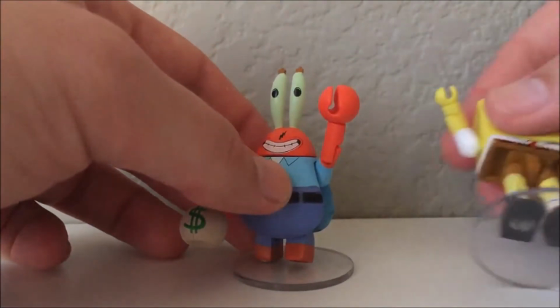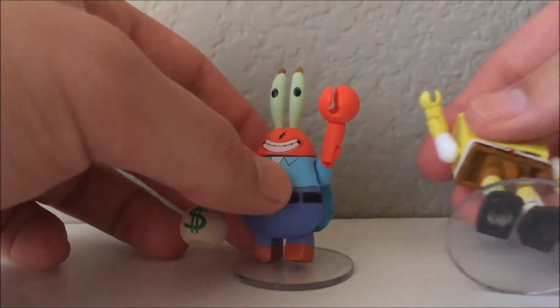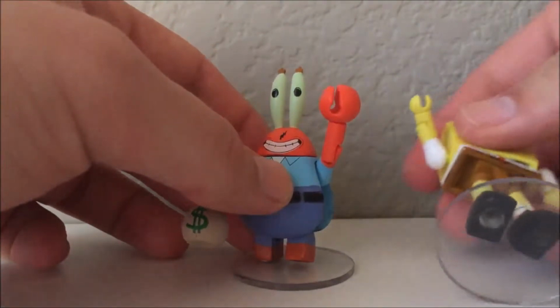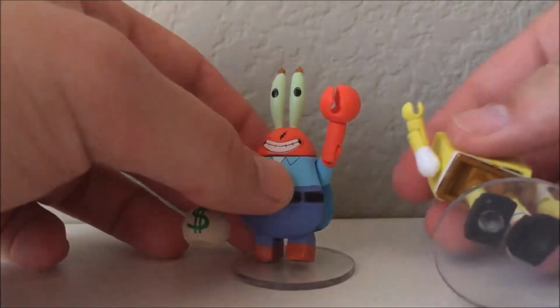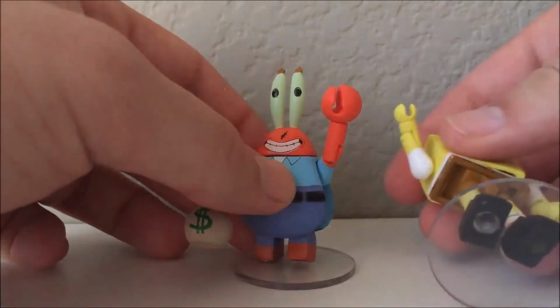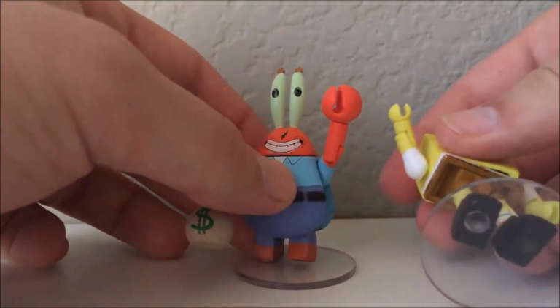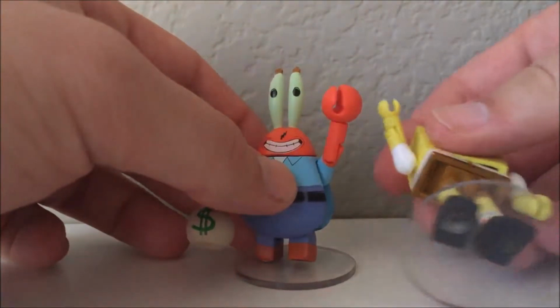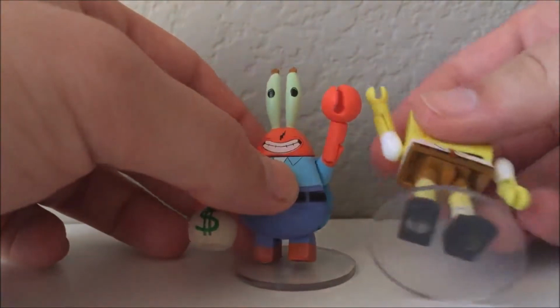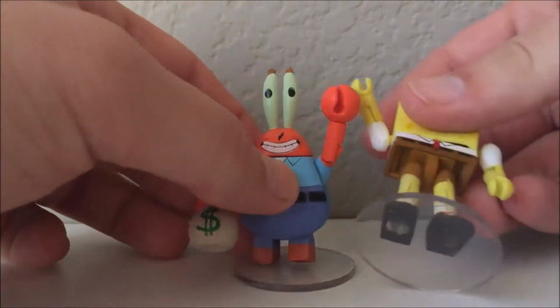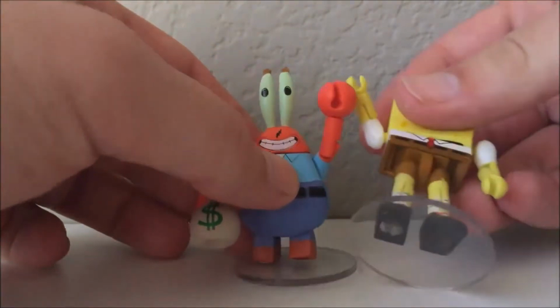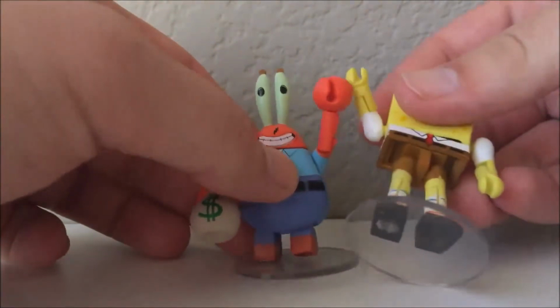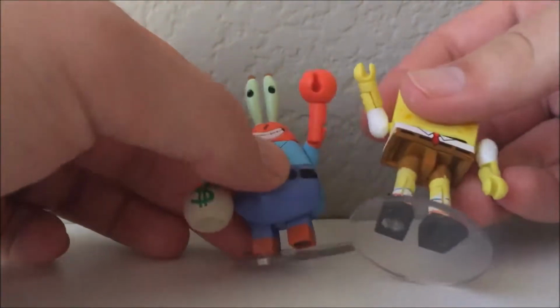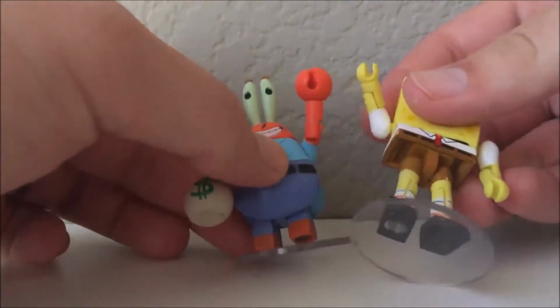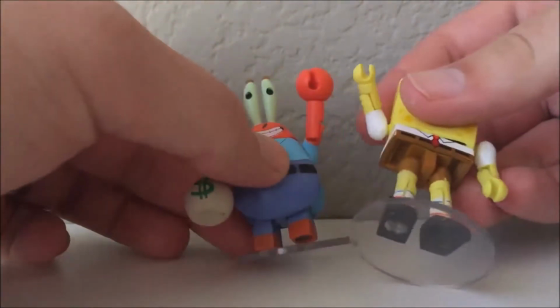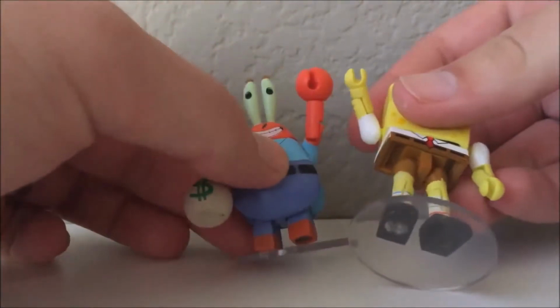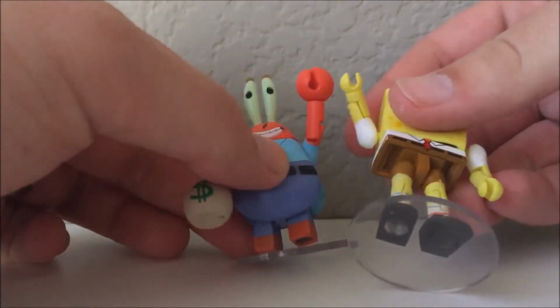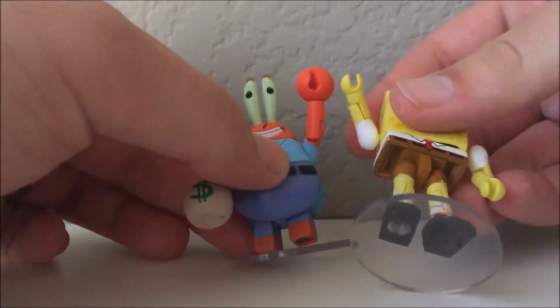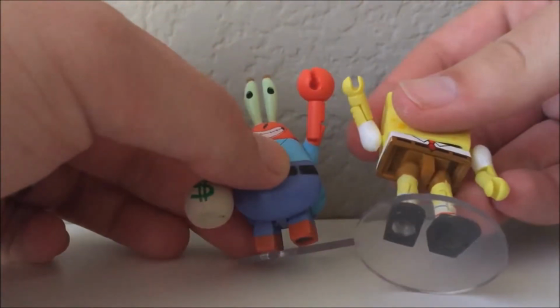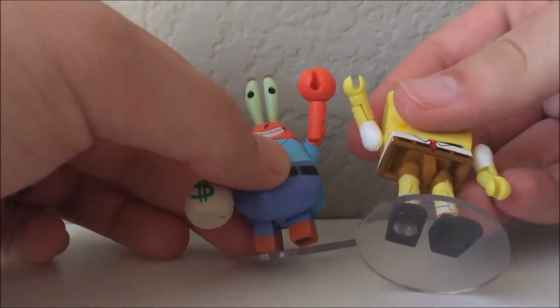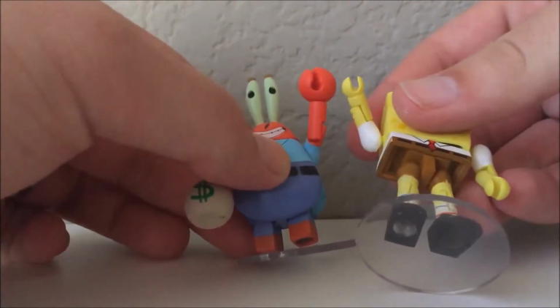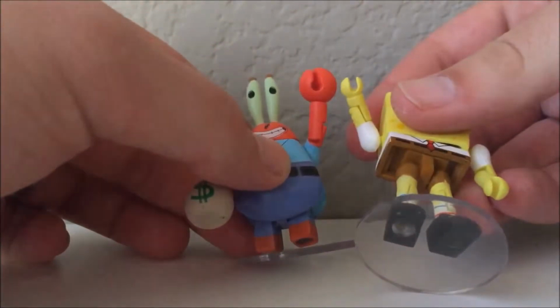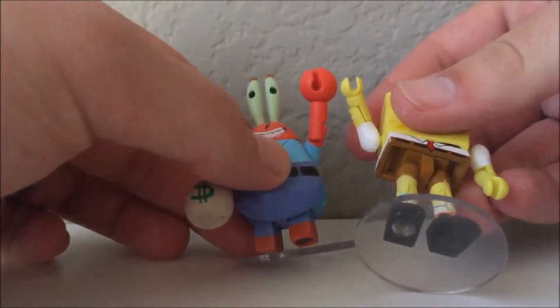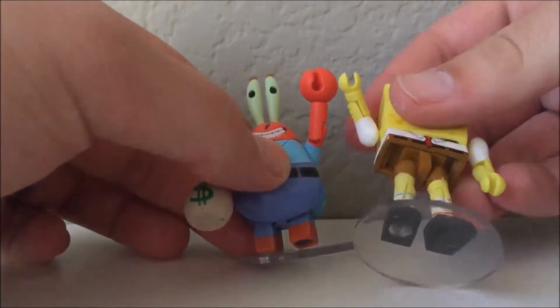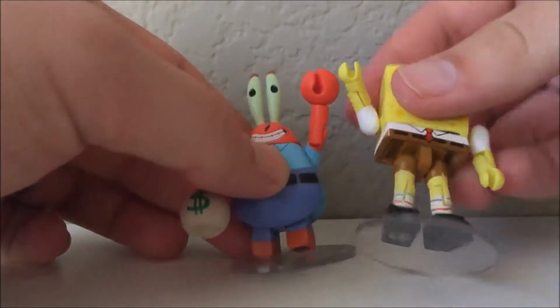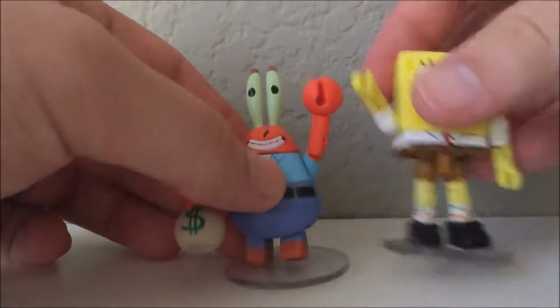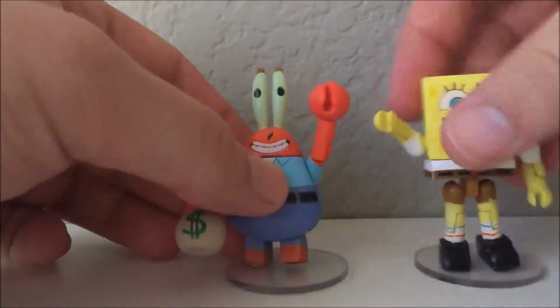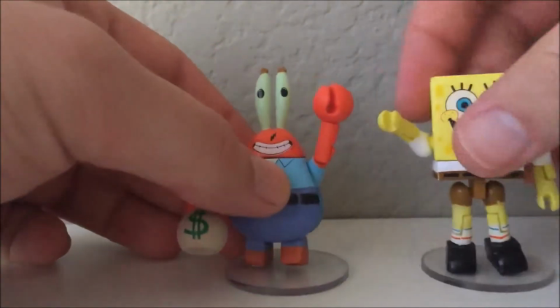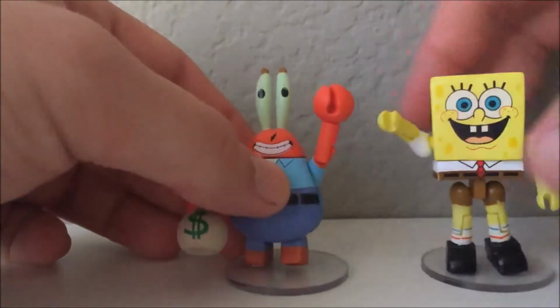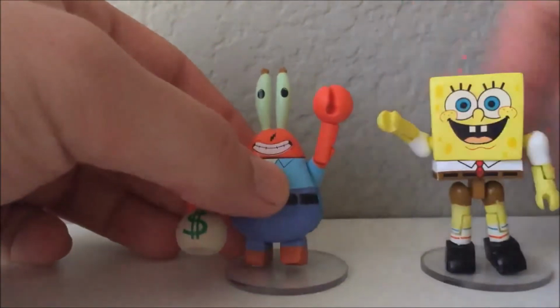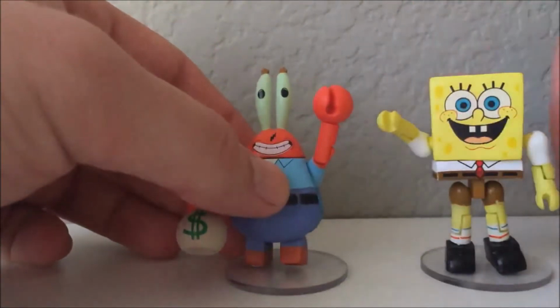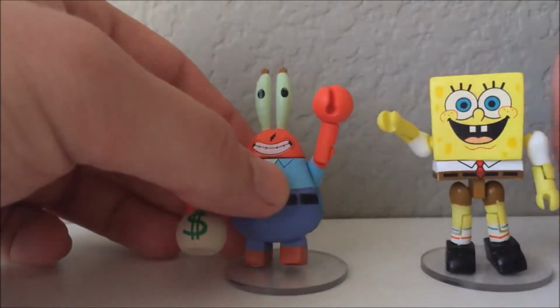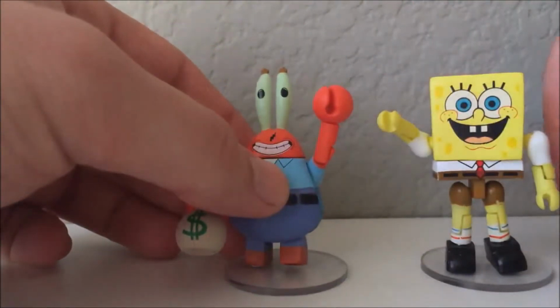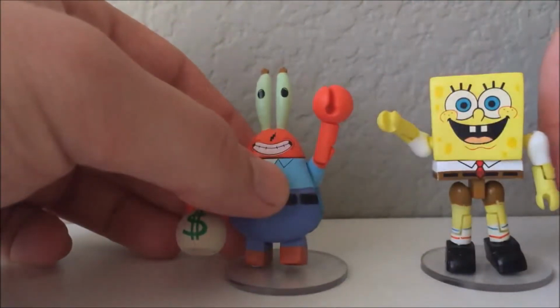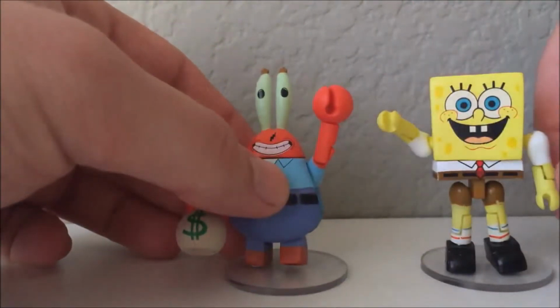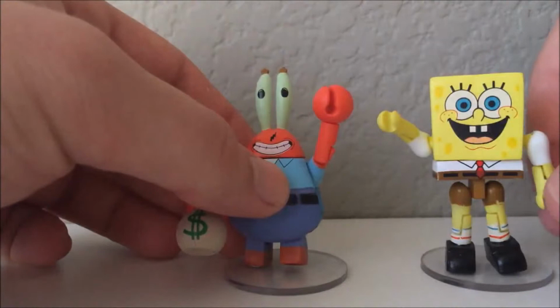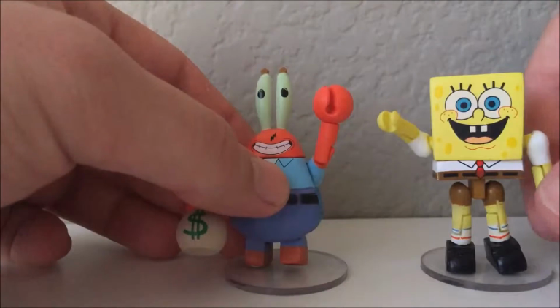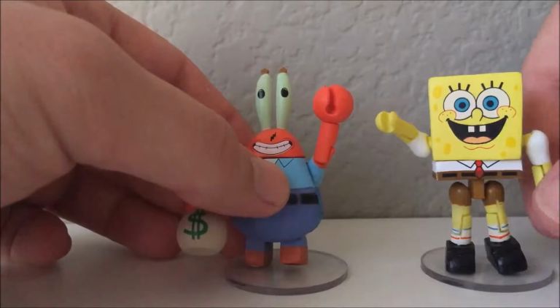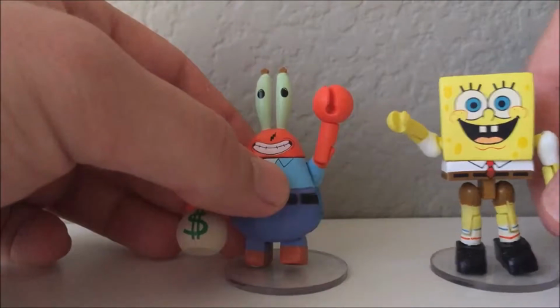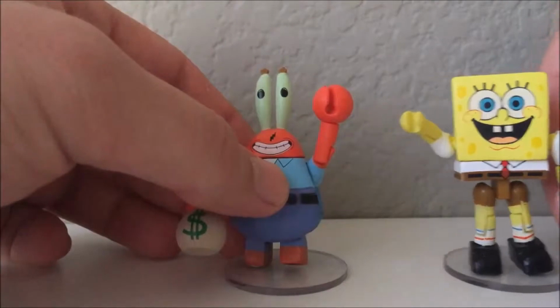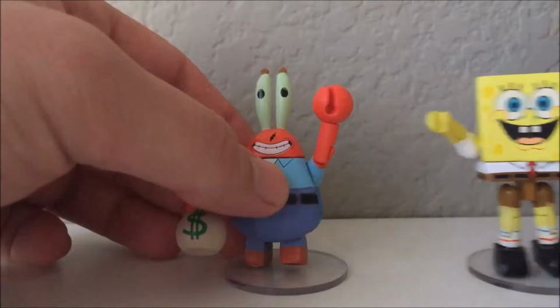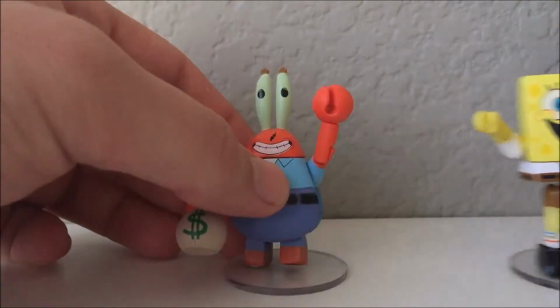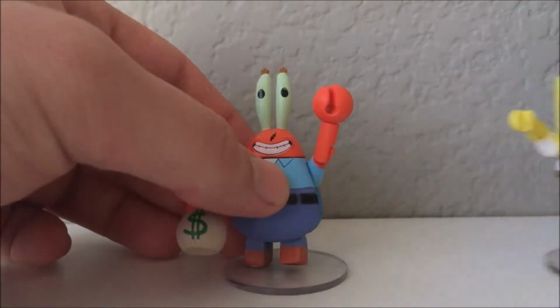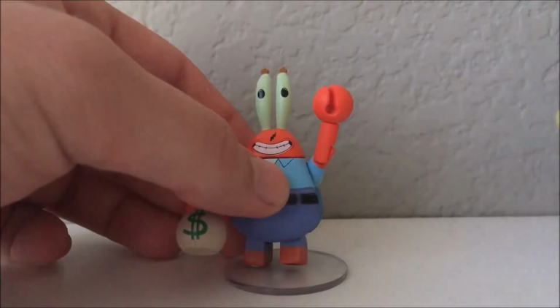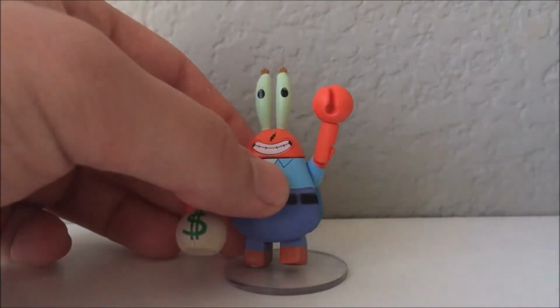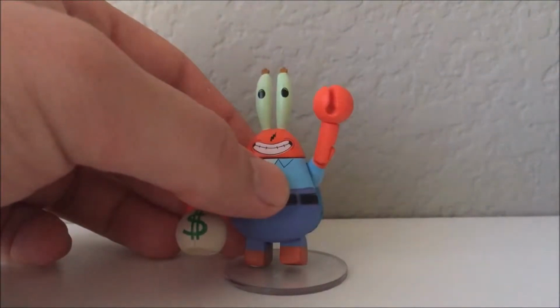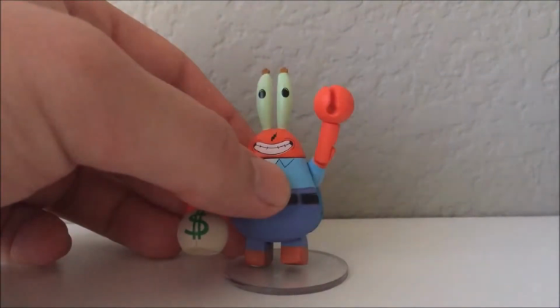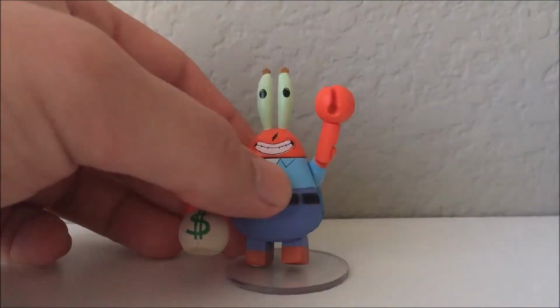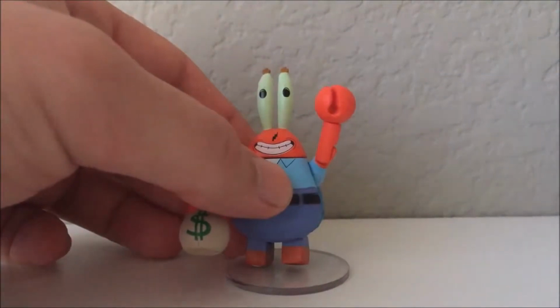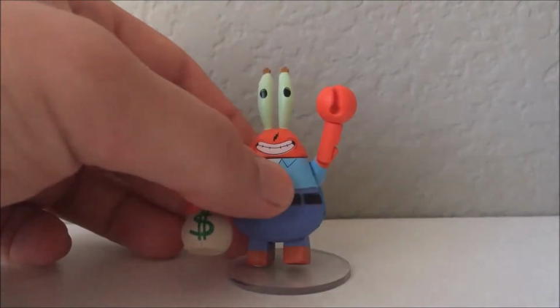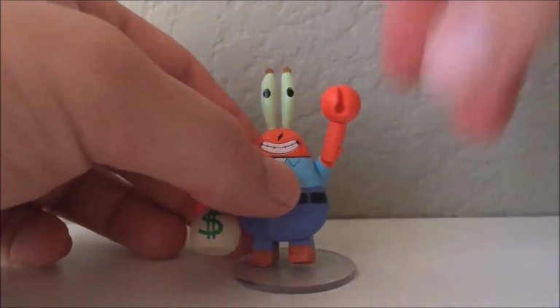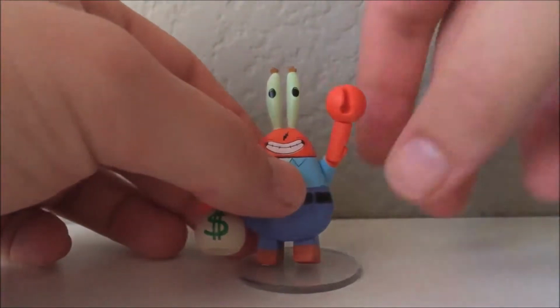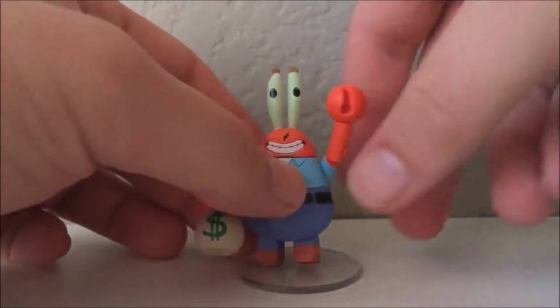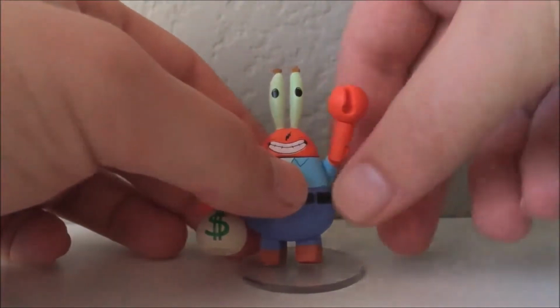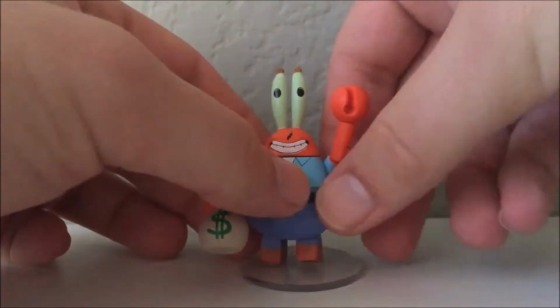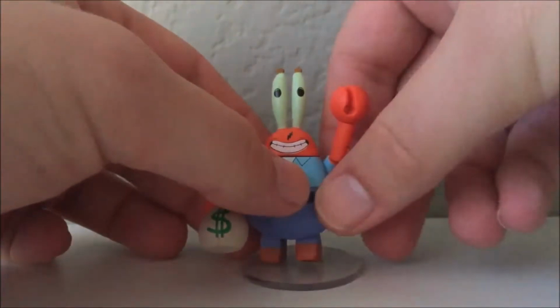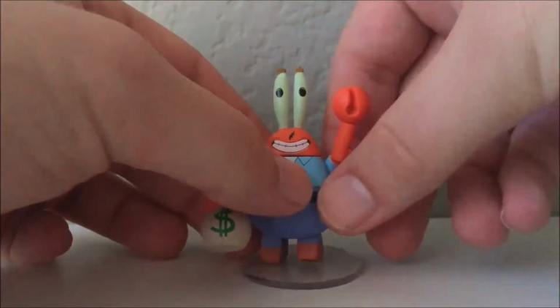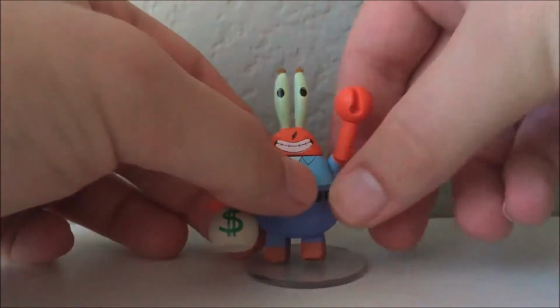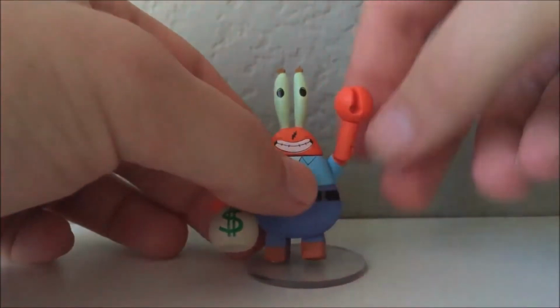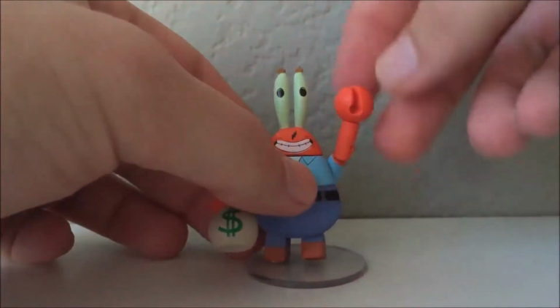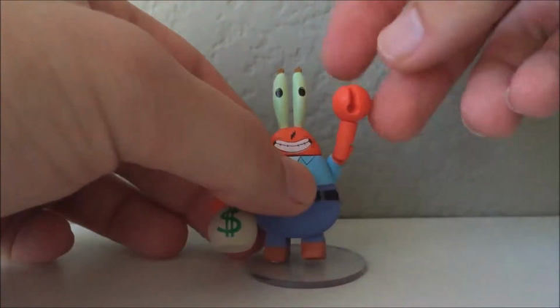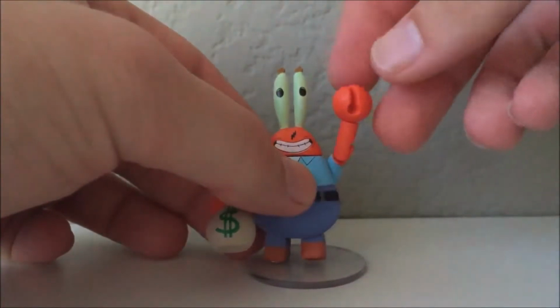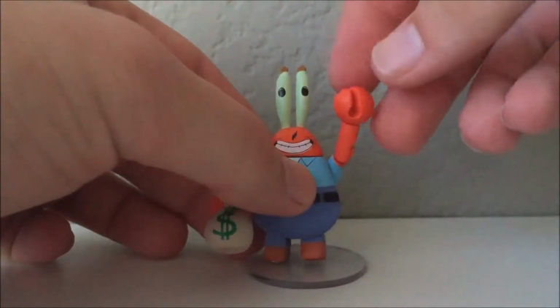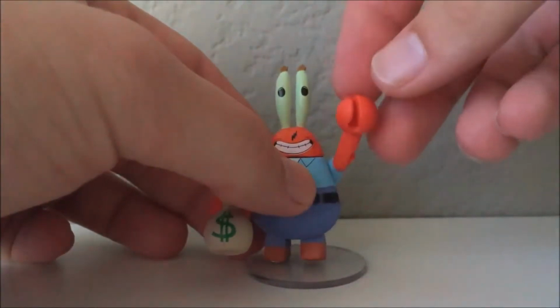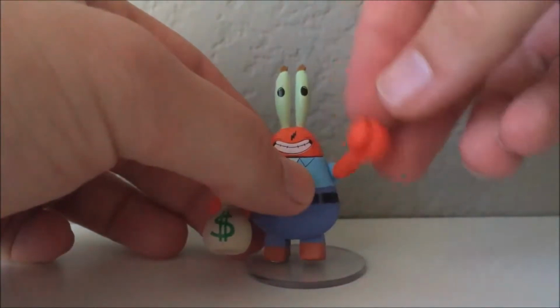I'm bringing in Spongebob — wow, that's cool. Bye Spongebob.